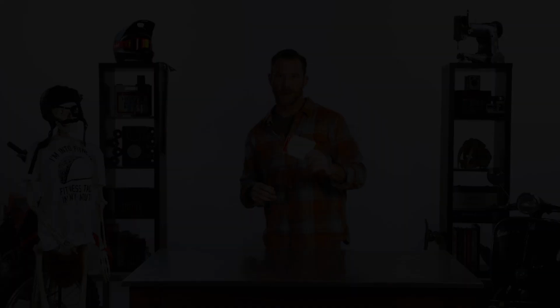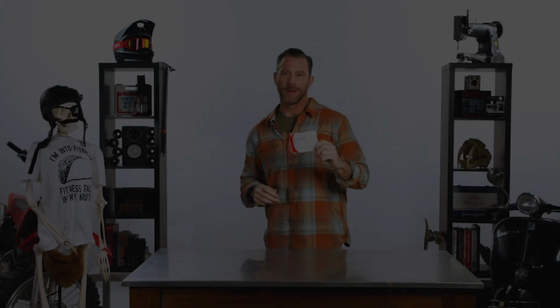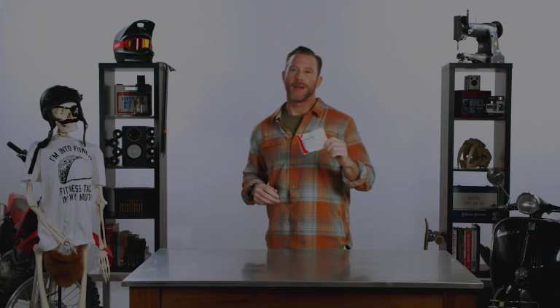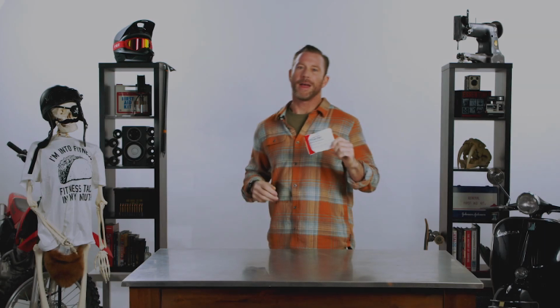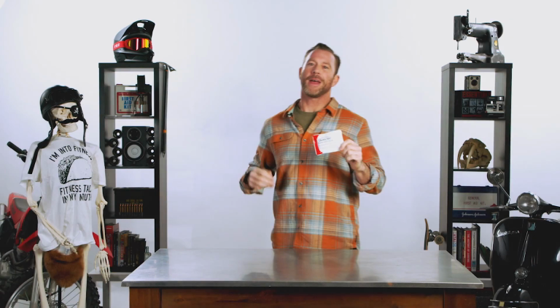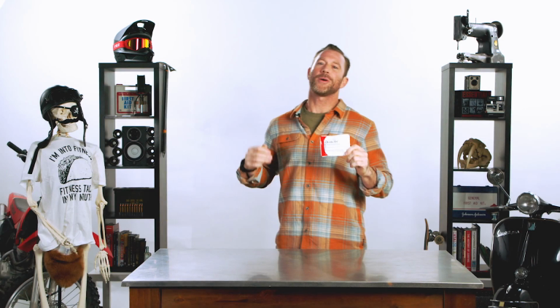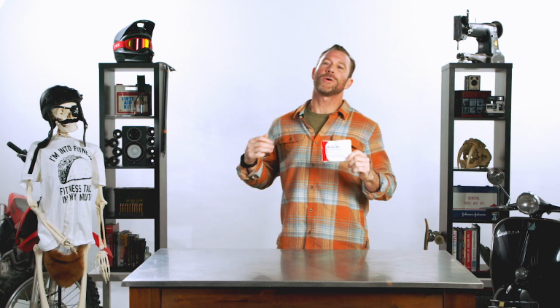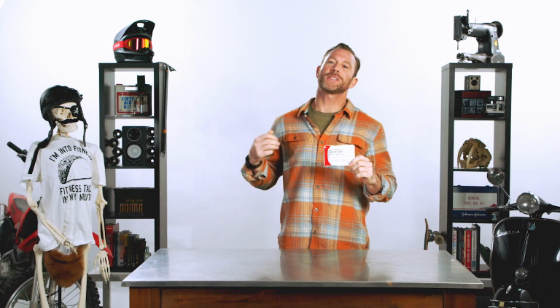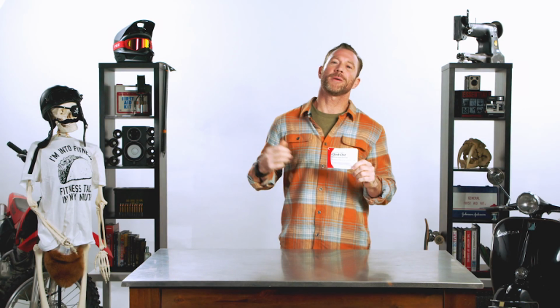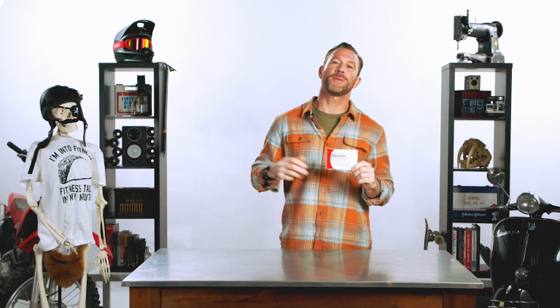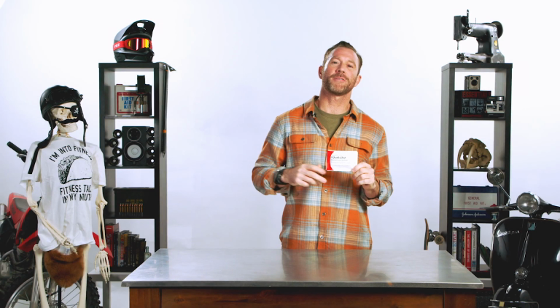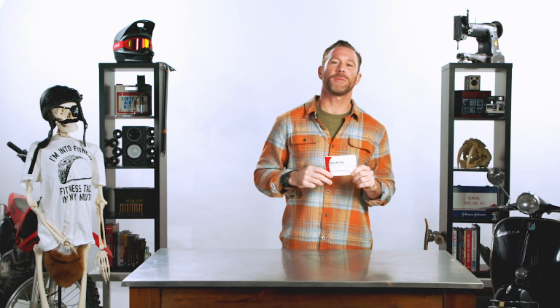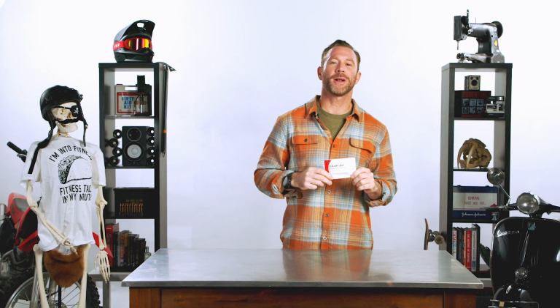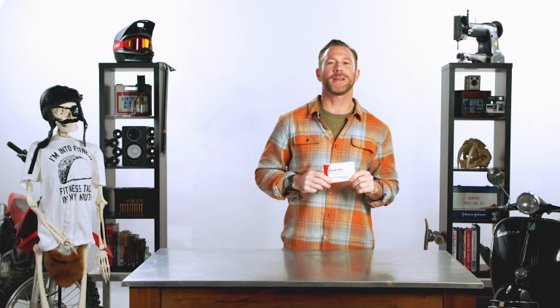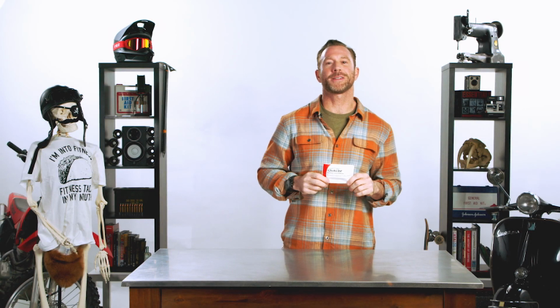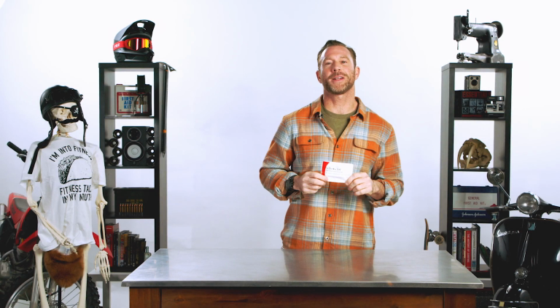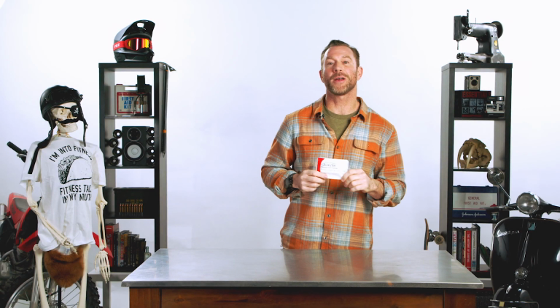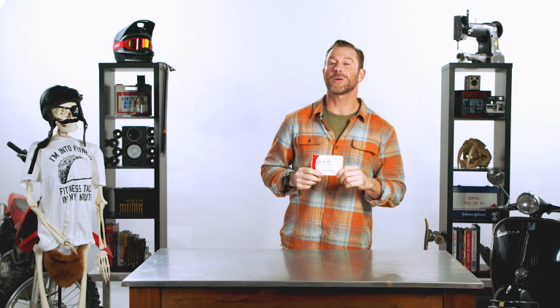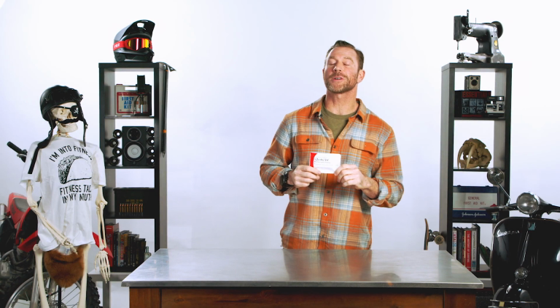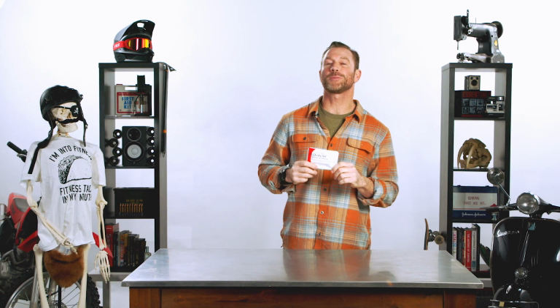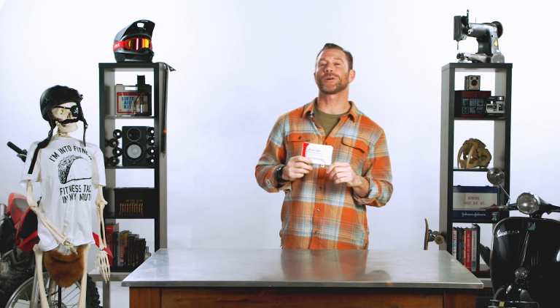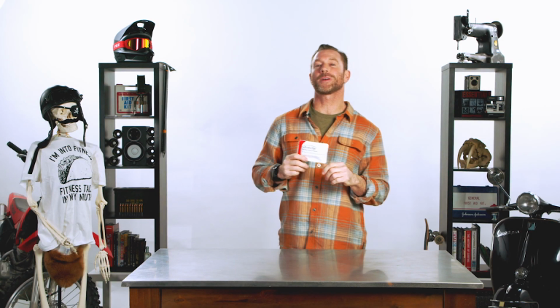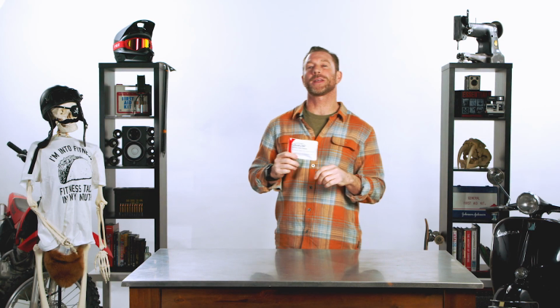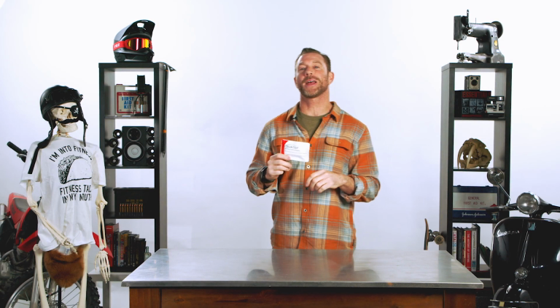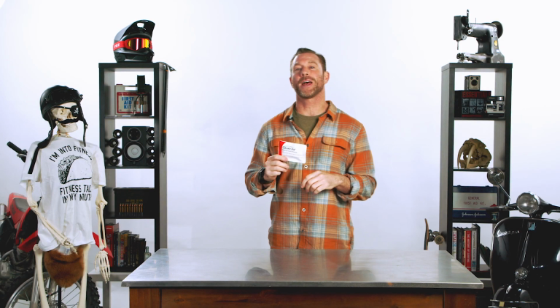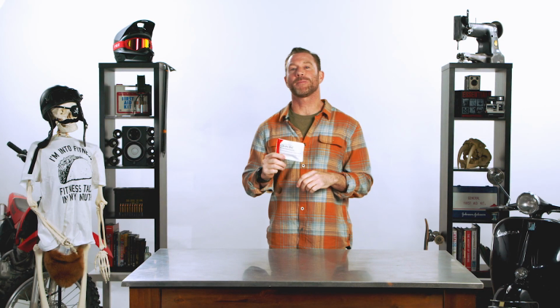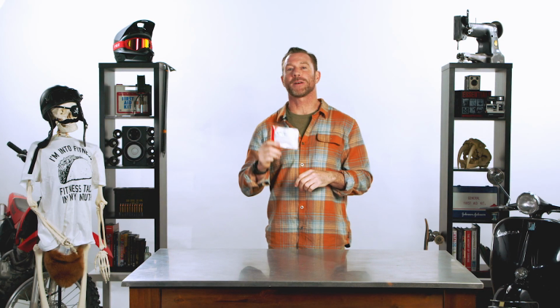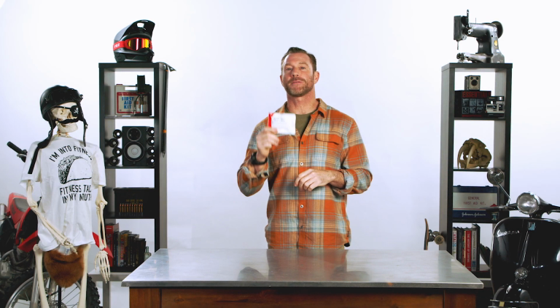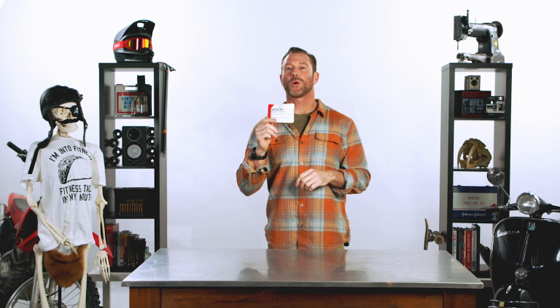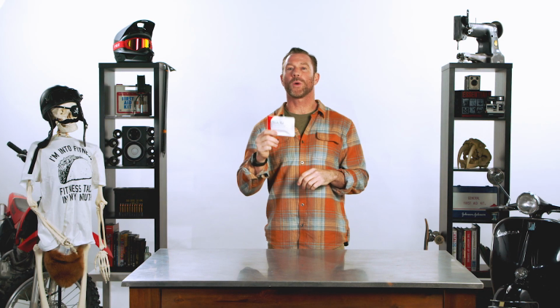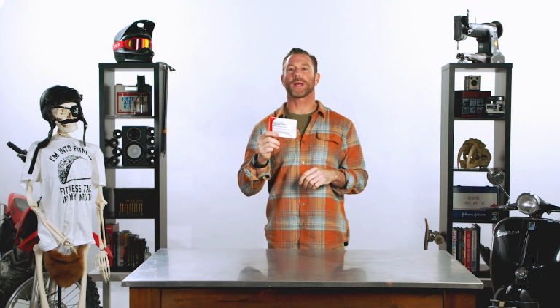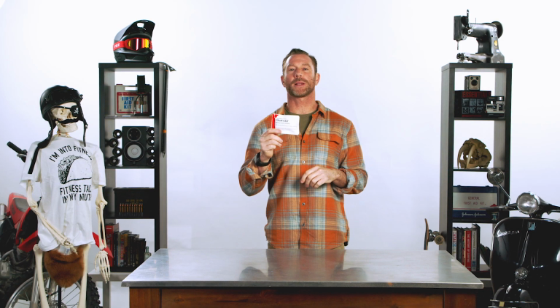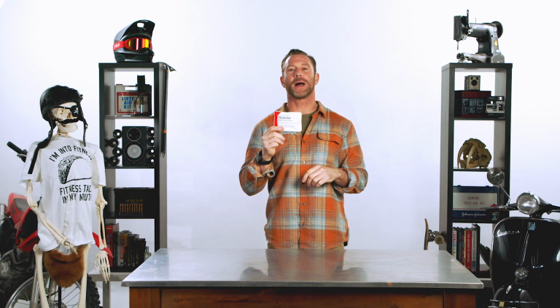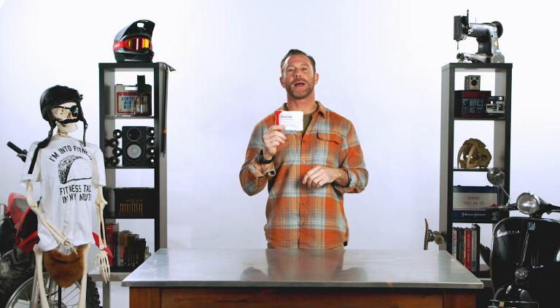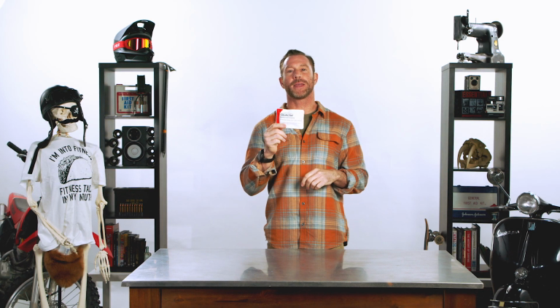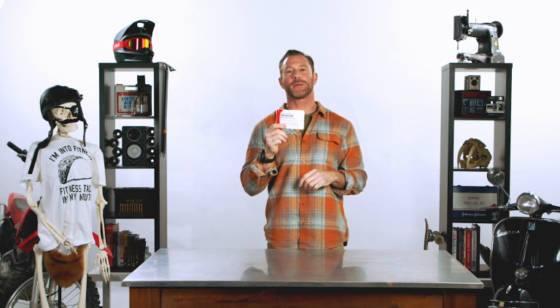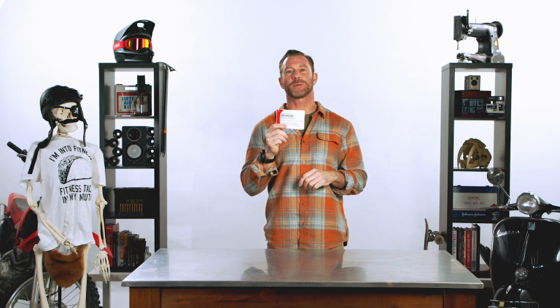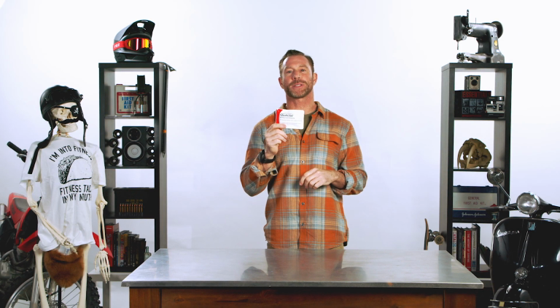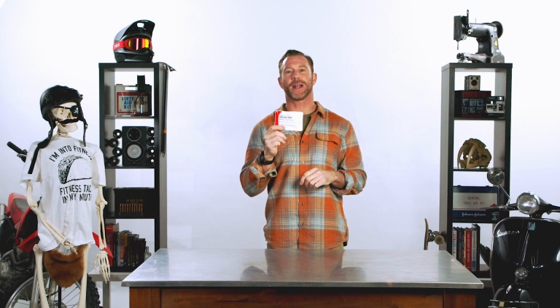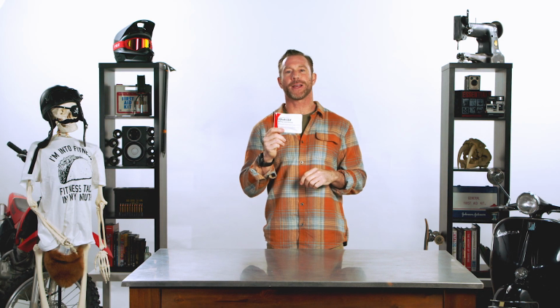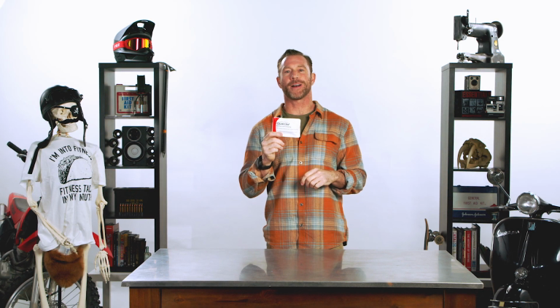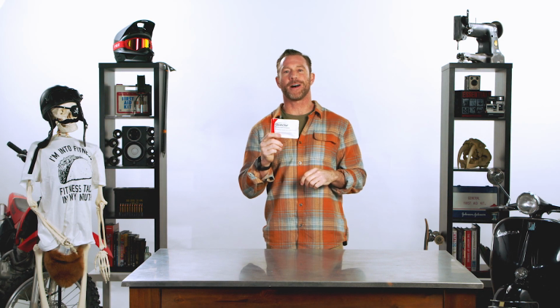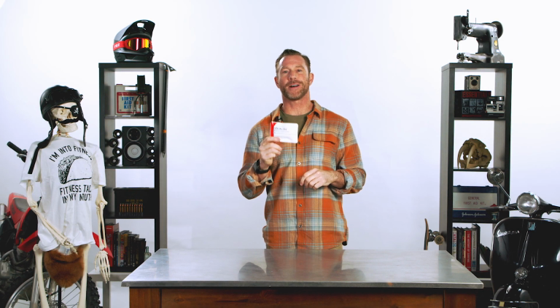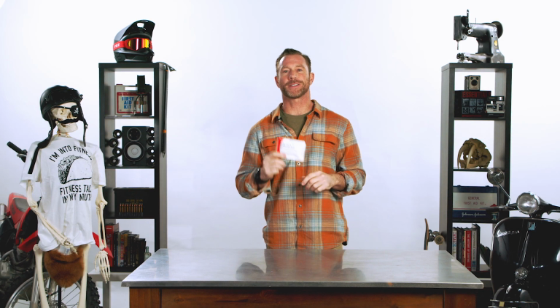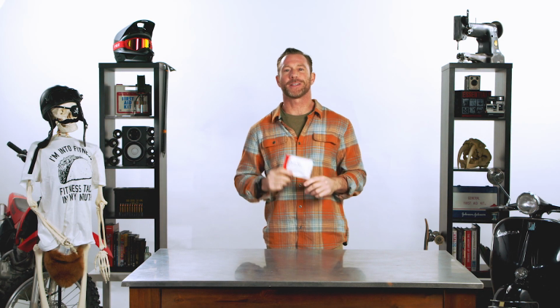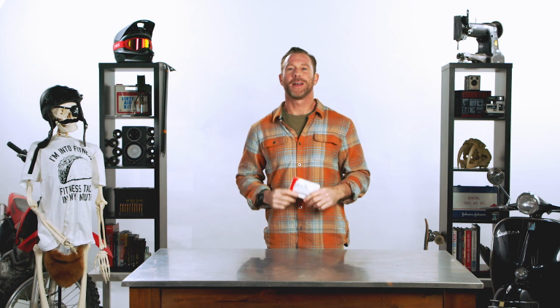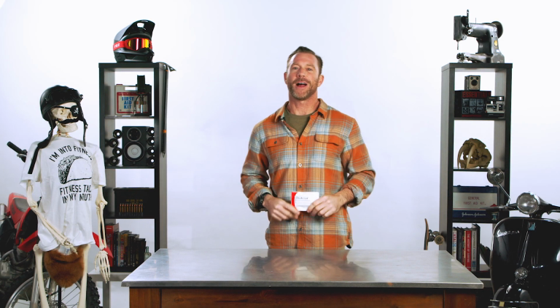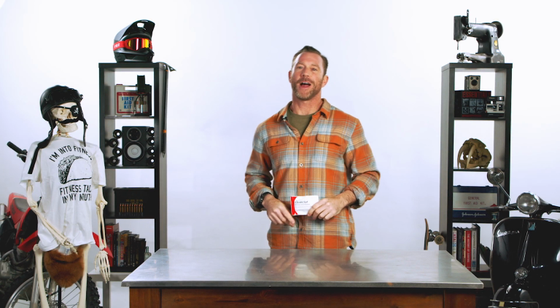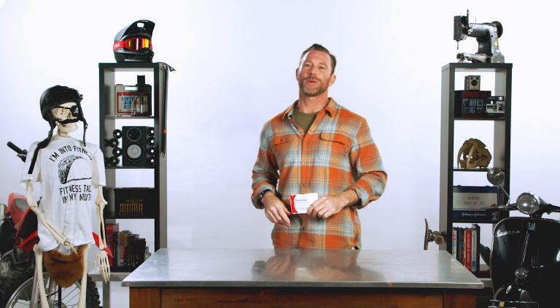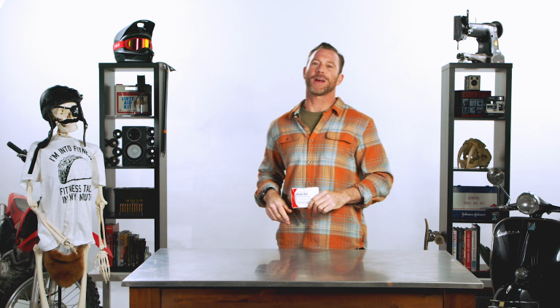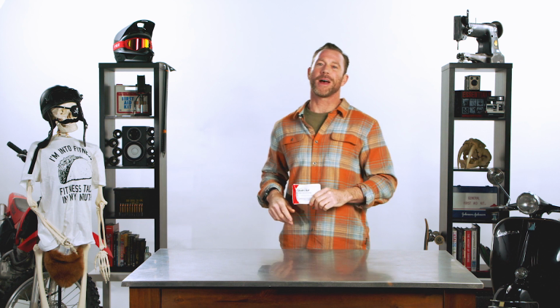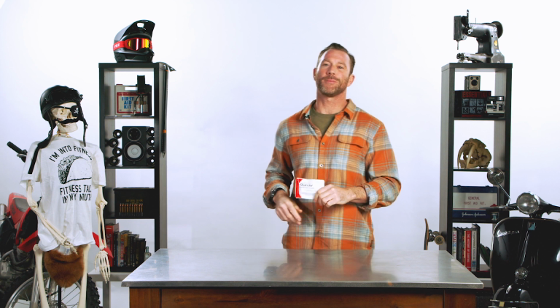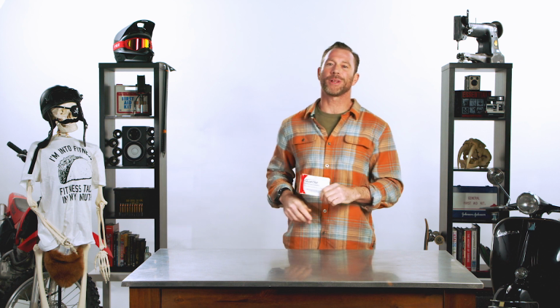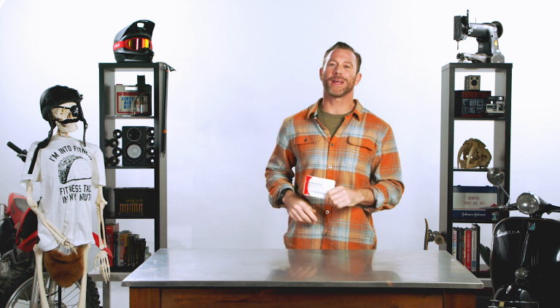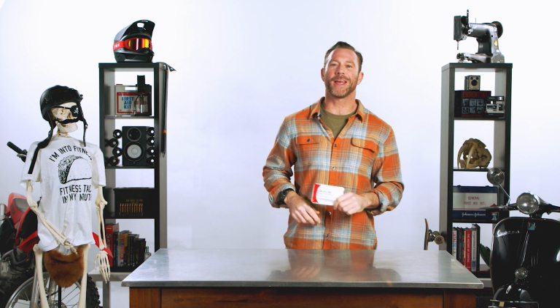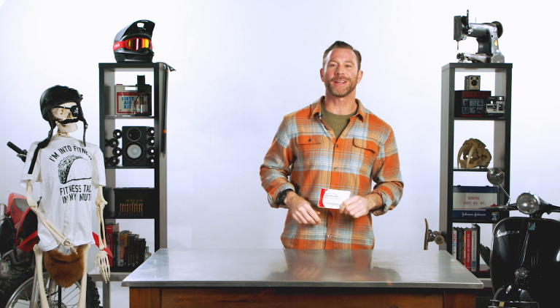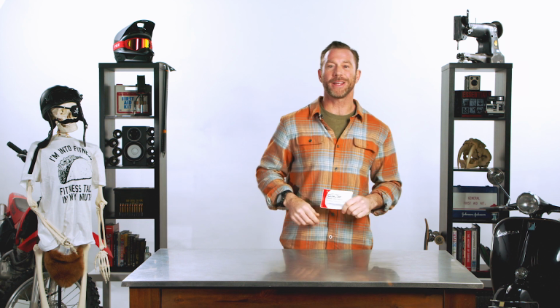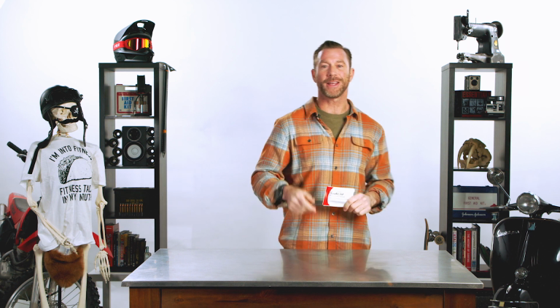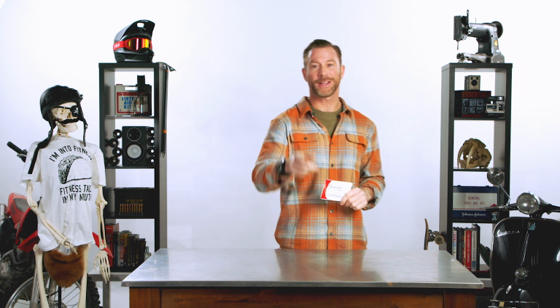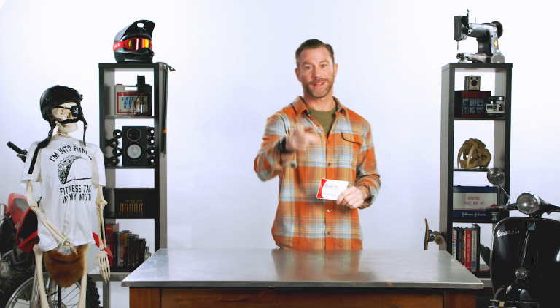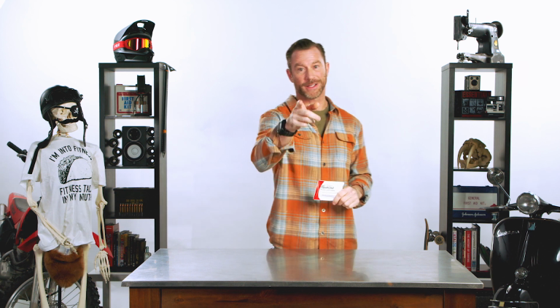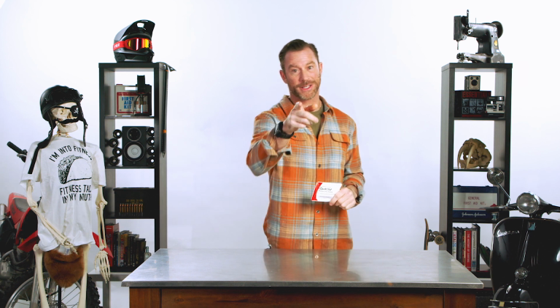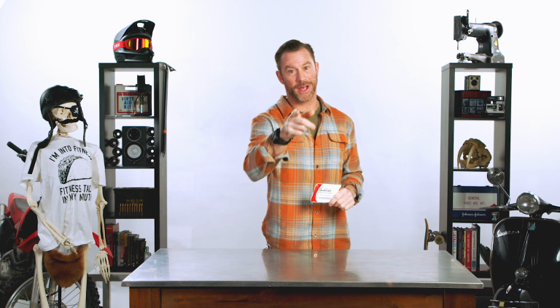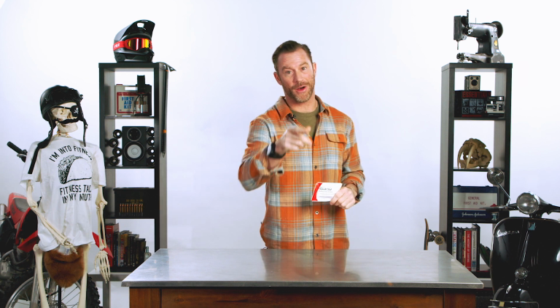Hey, what's up everybody. Today we're exploring the anatomy of Quick Clot hemostatic gauze. I'm your guide, Billy Haley. Let's go.